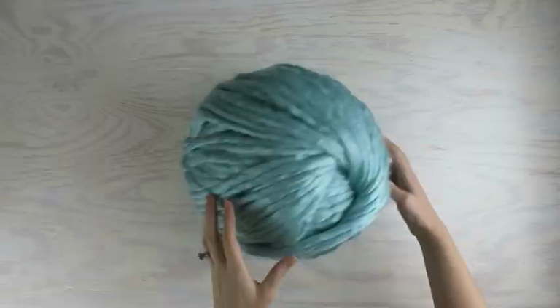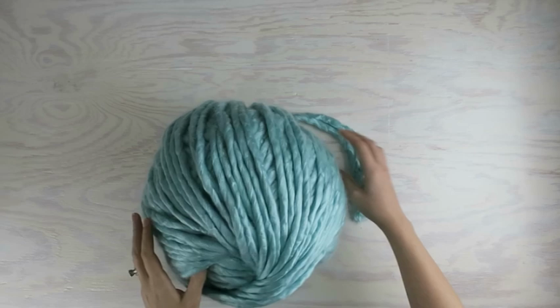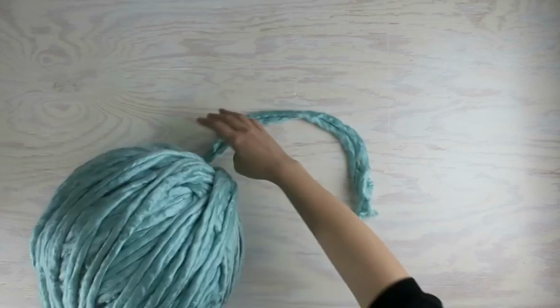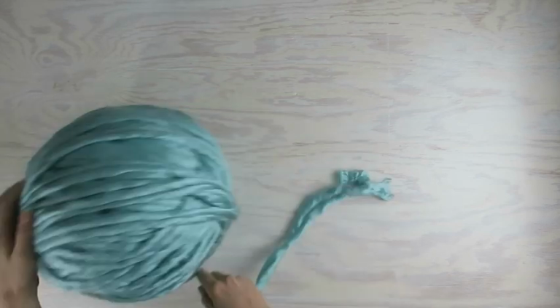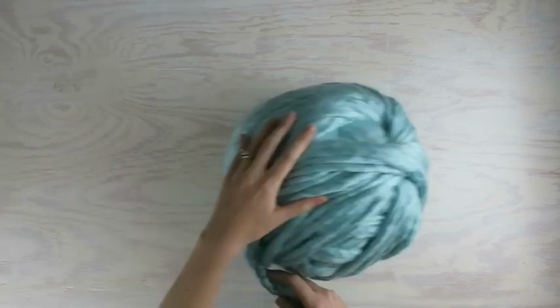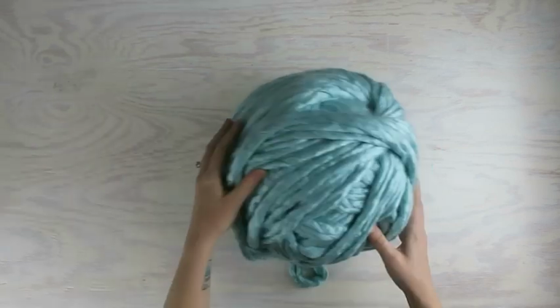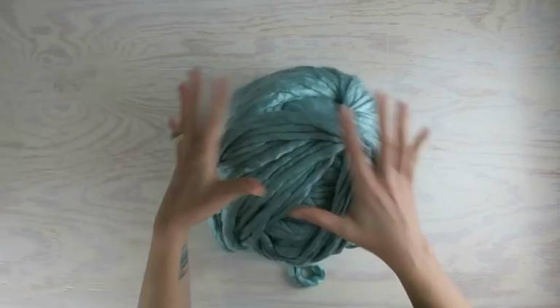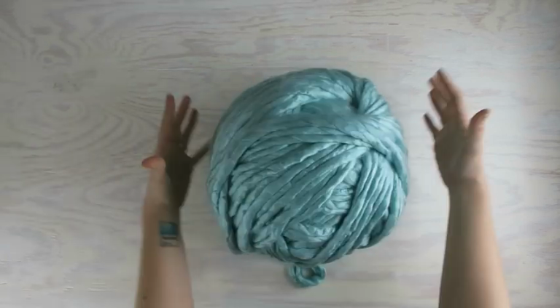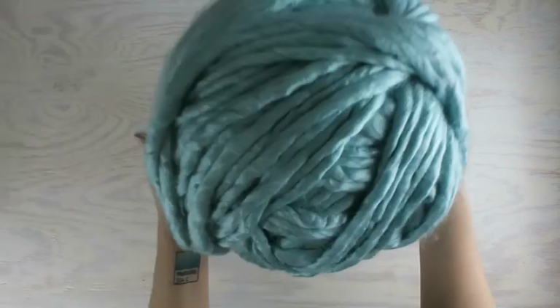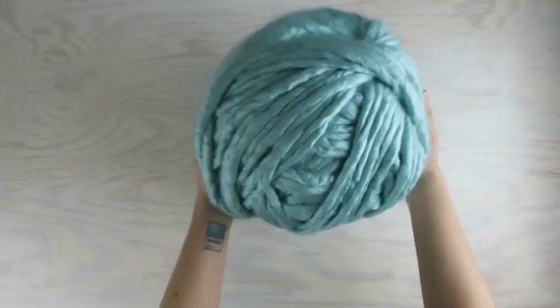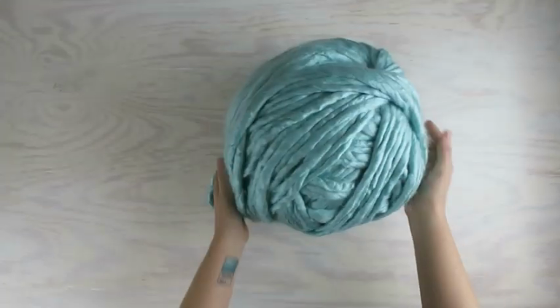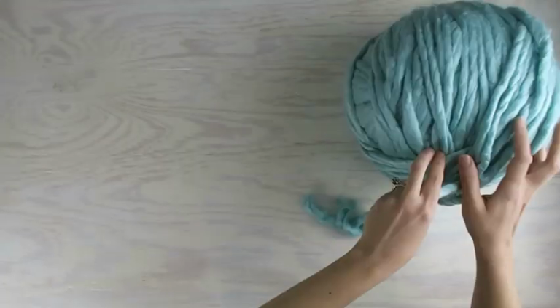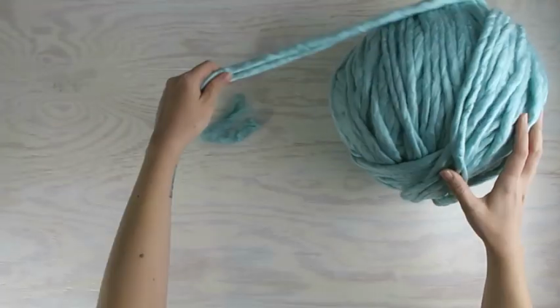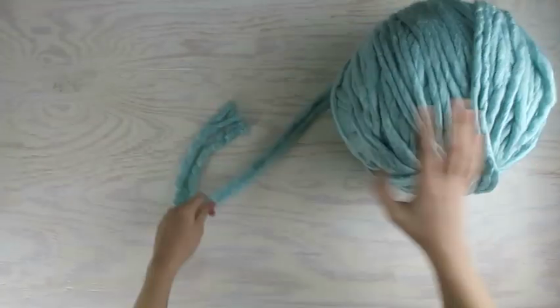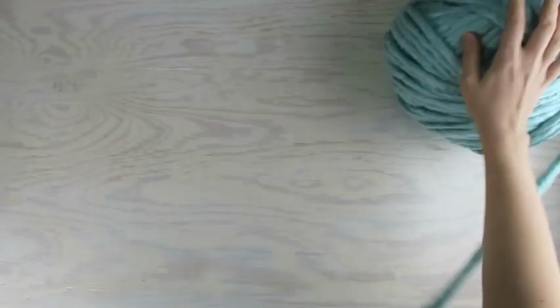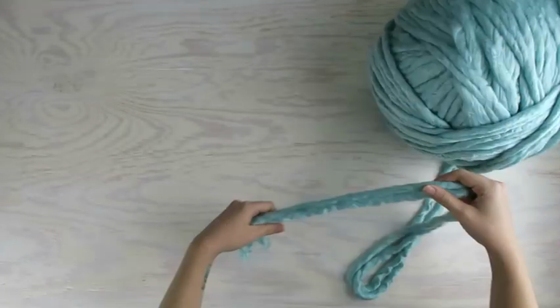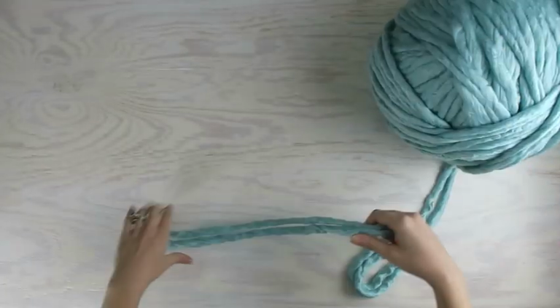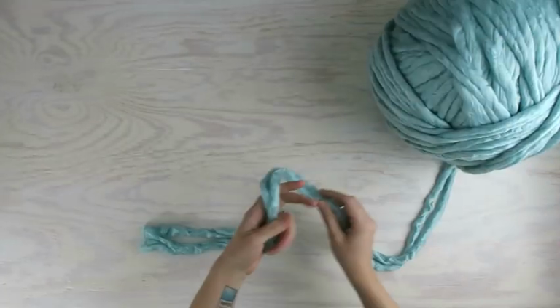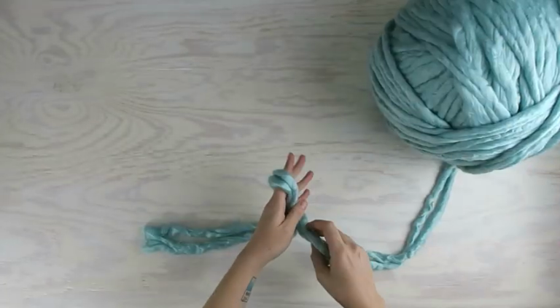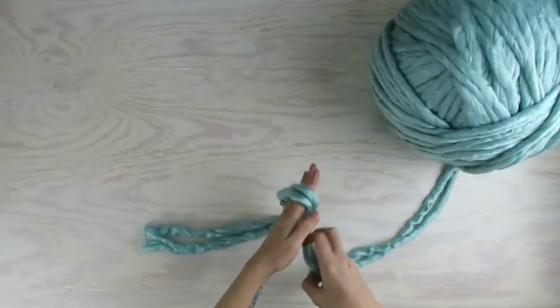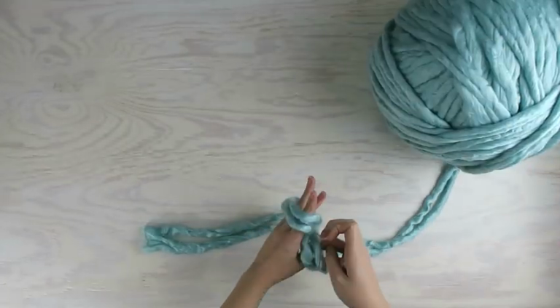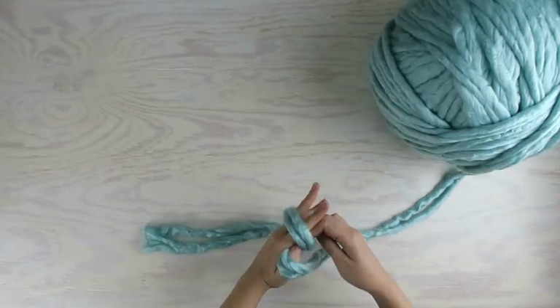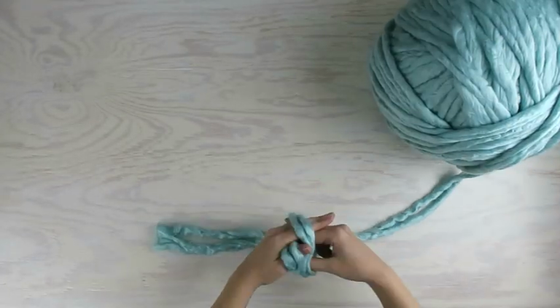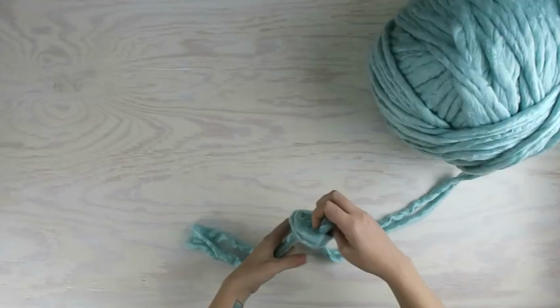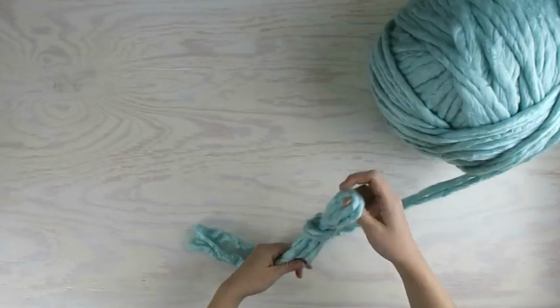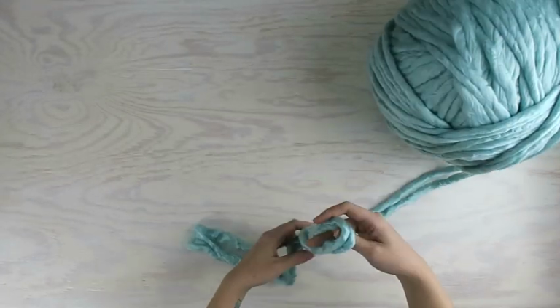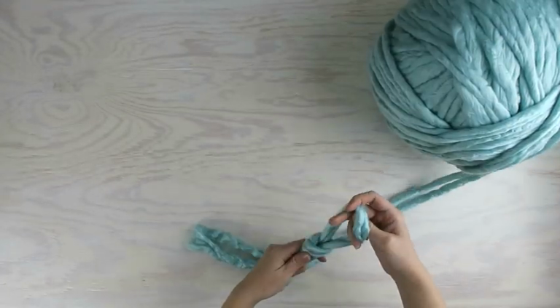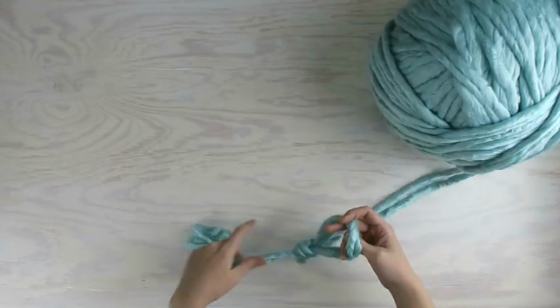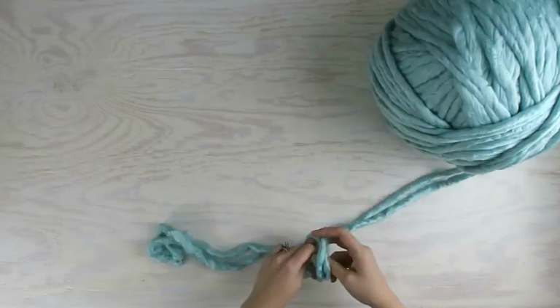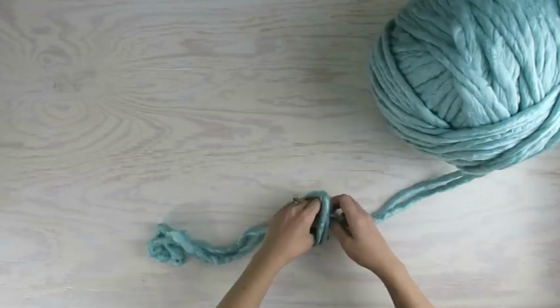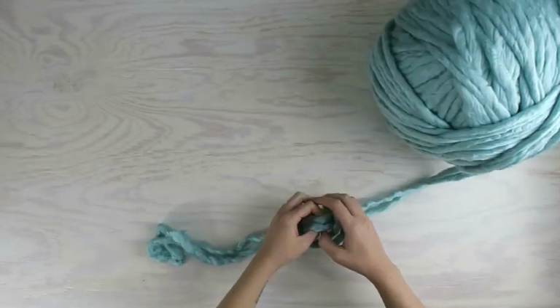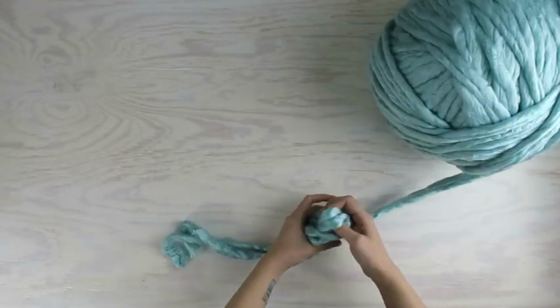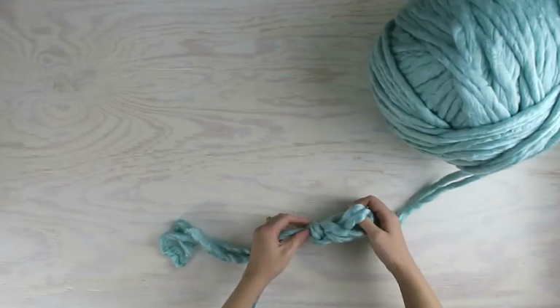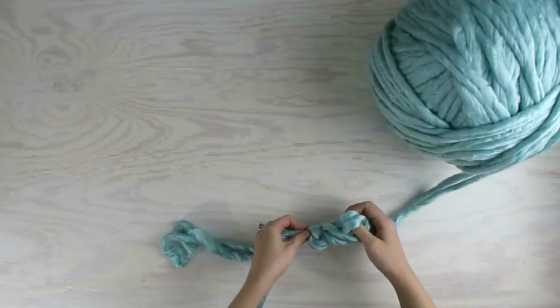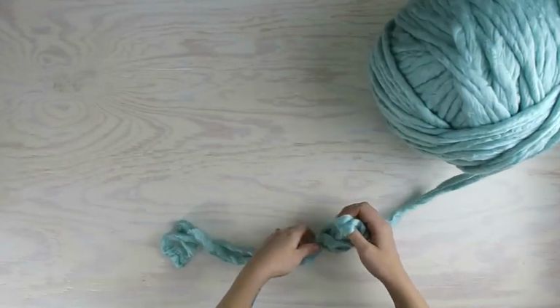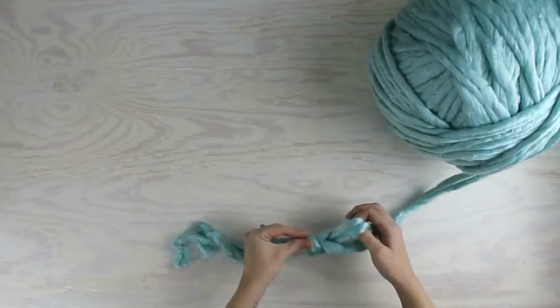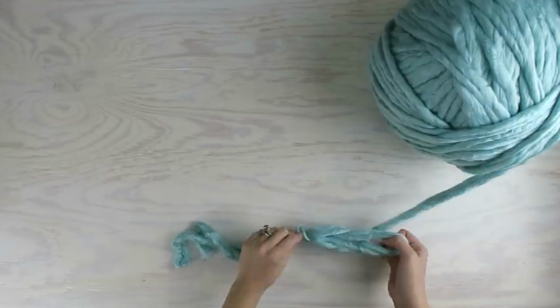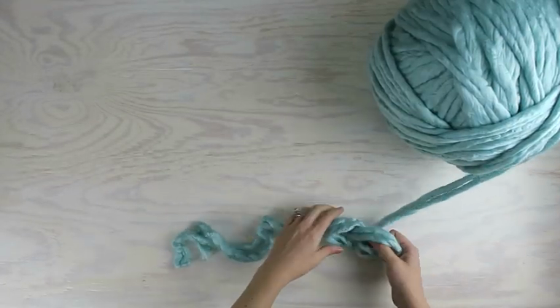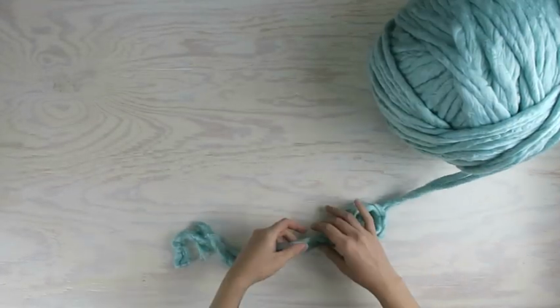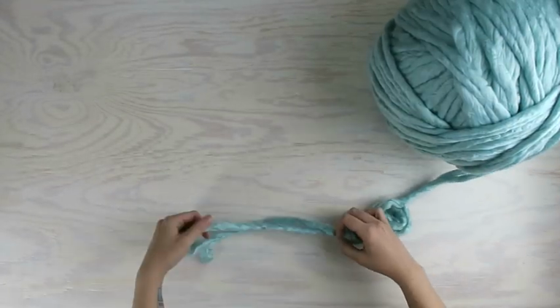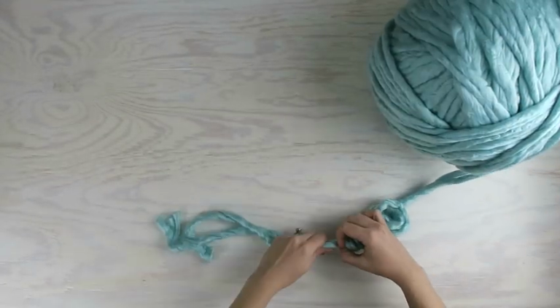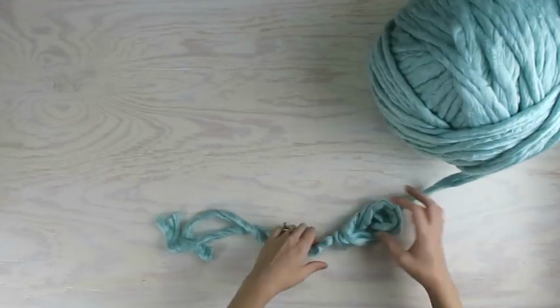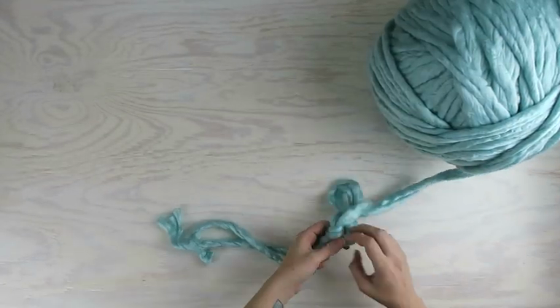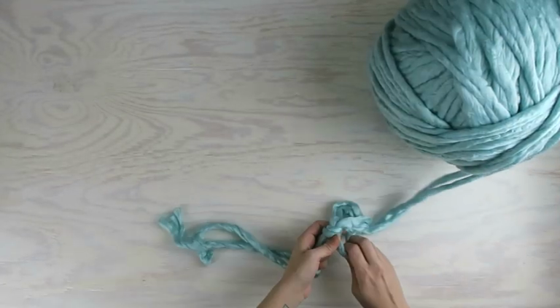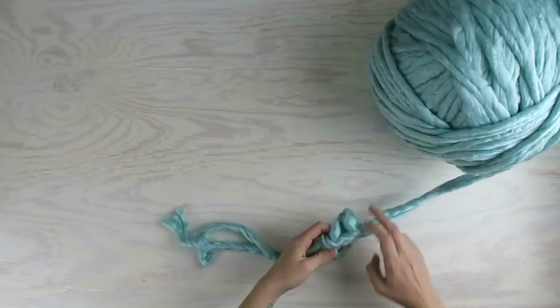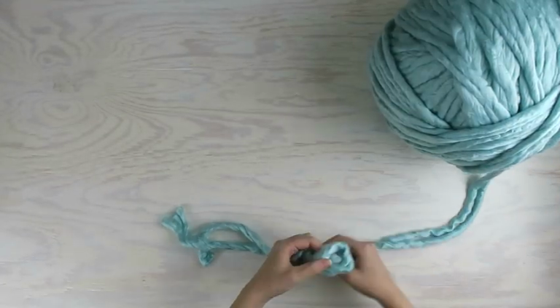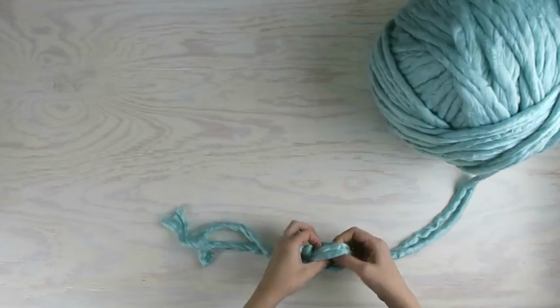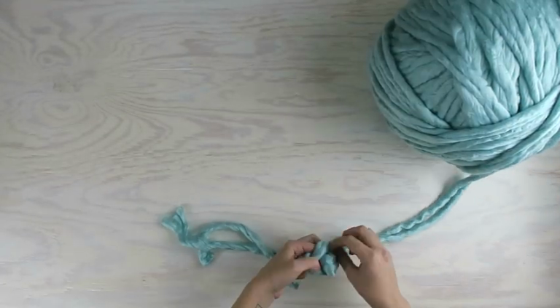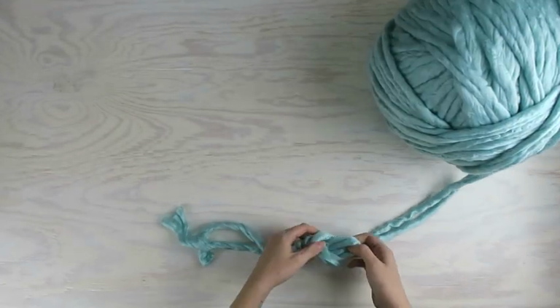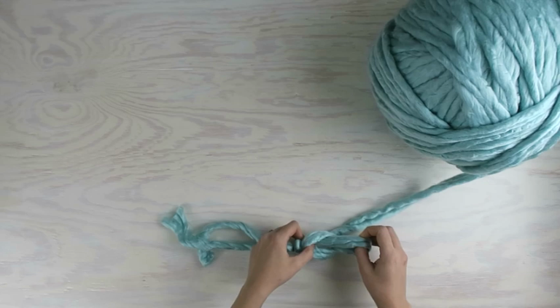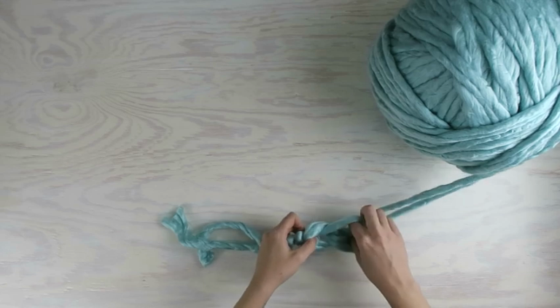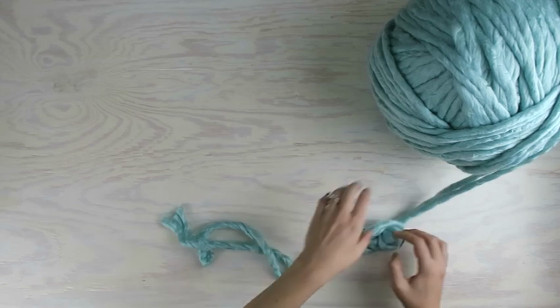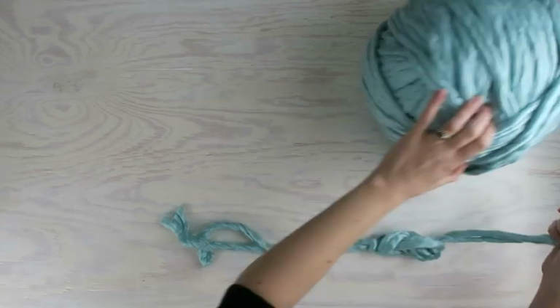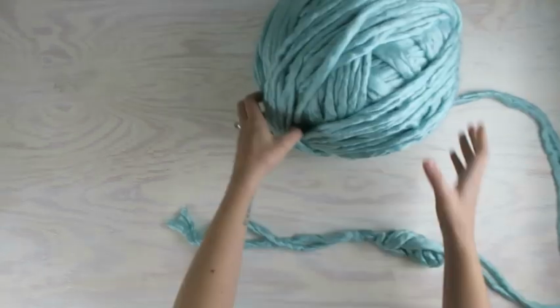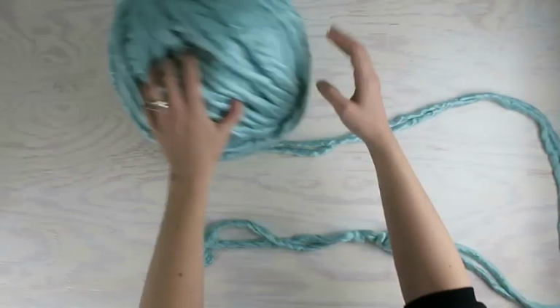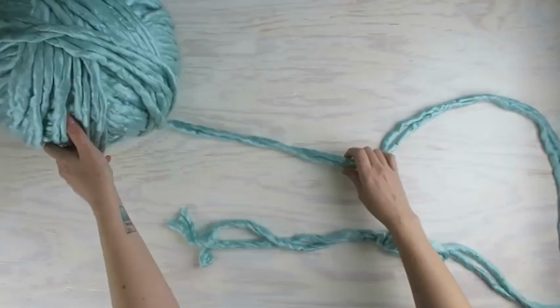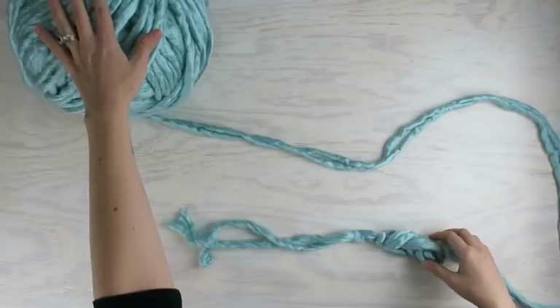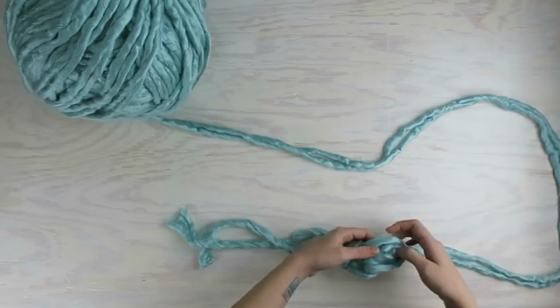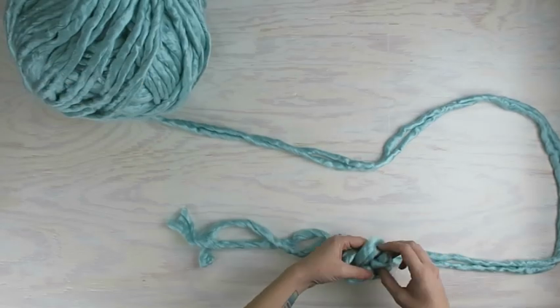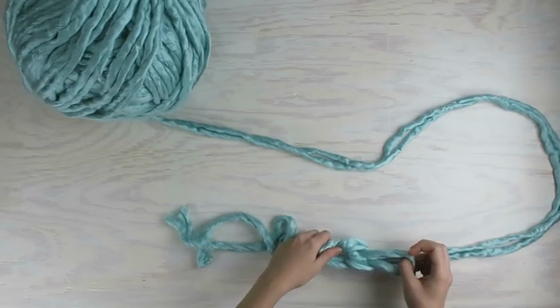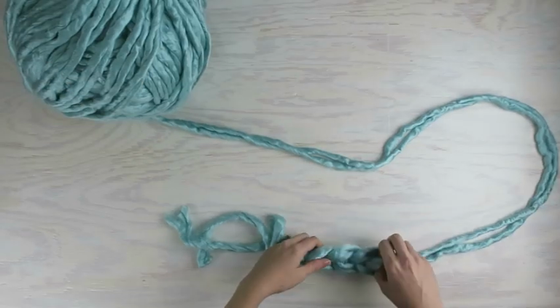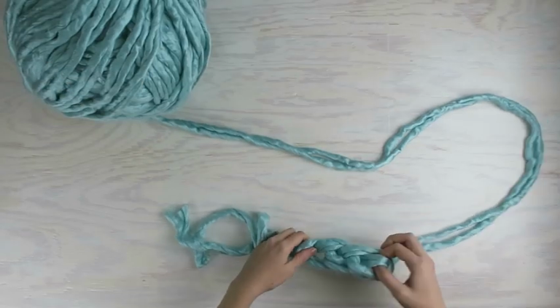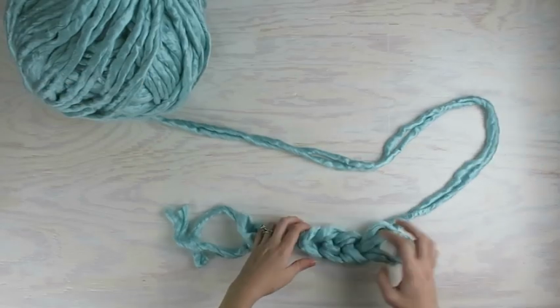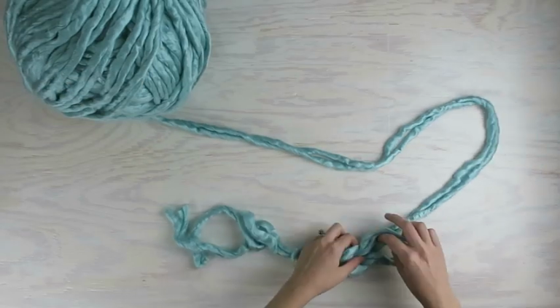The internet consensus seems to be you can make one of these blankets in about an hour, so I figured I'd try to time it and see how long it really takes.